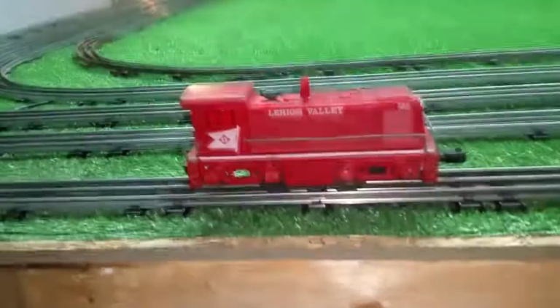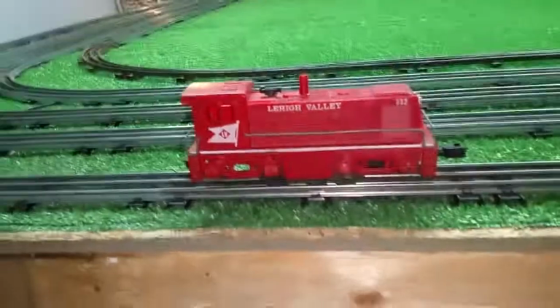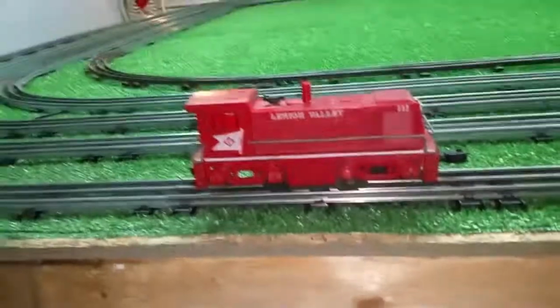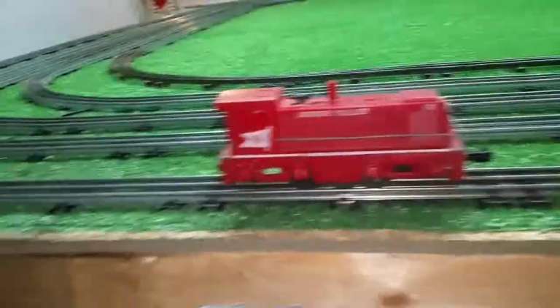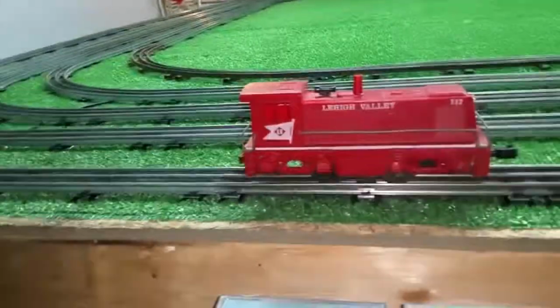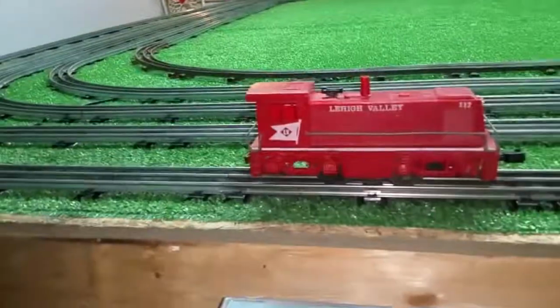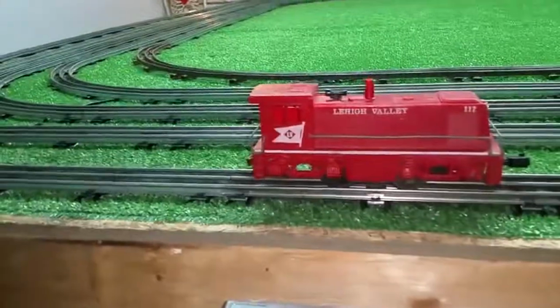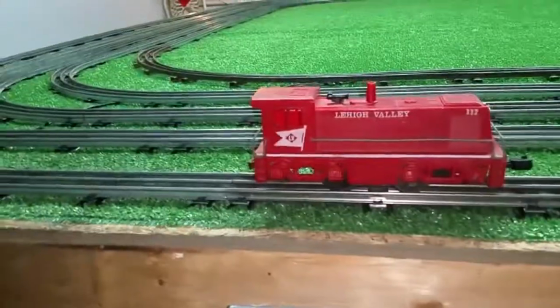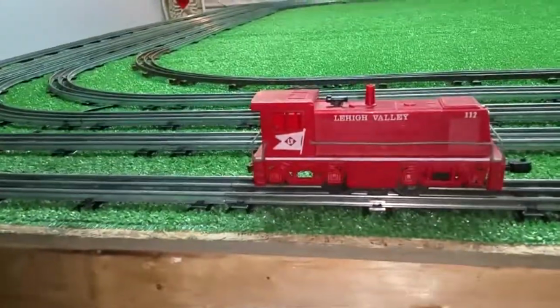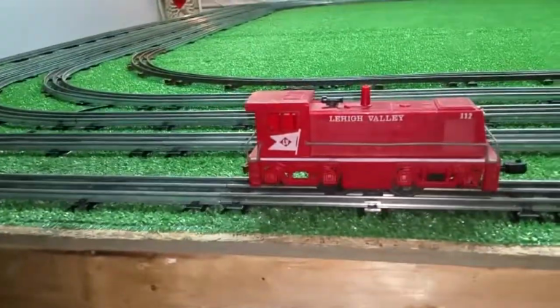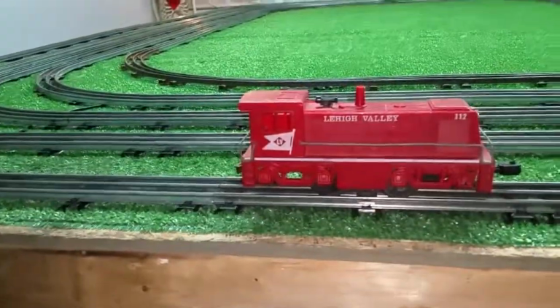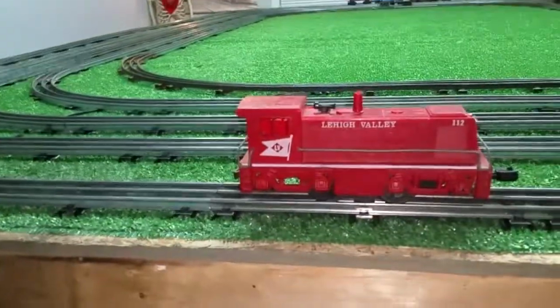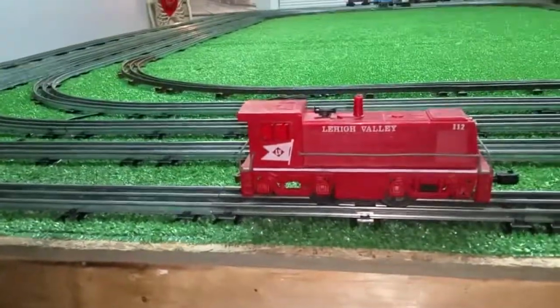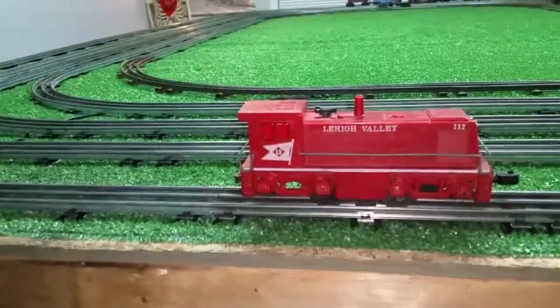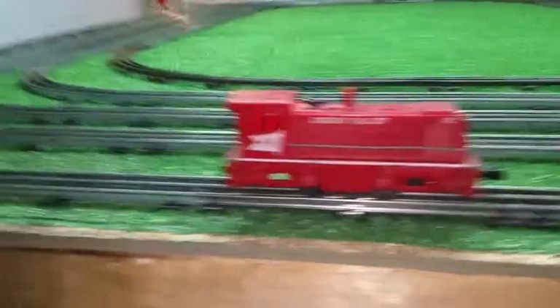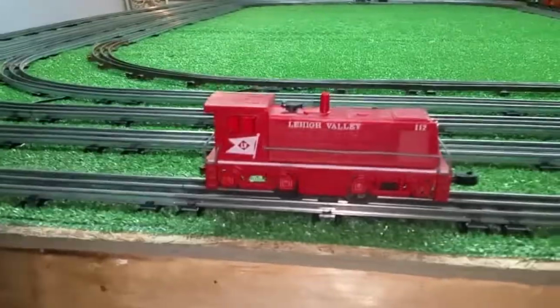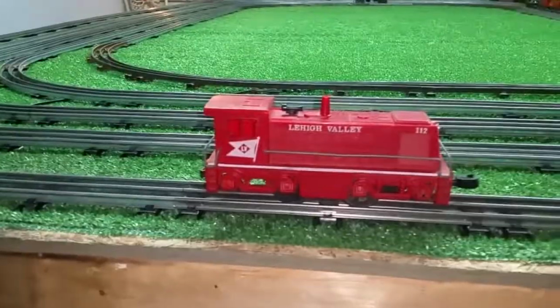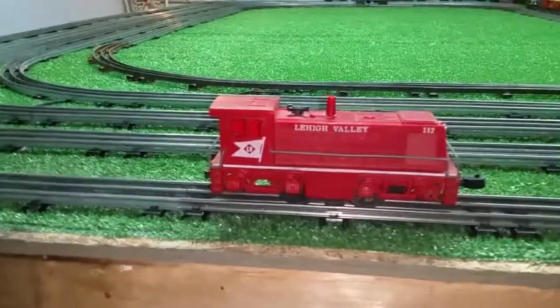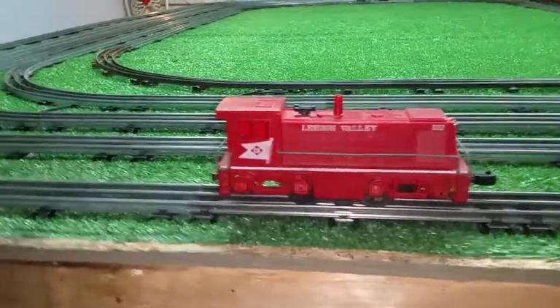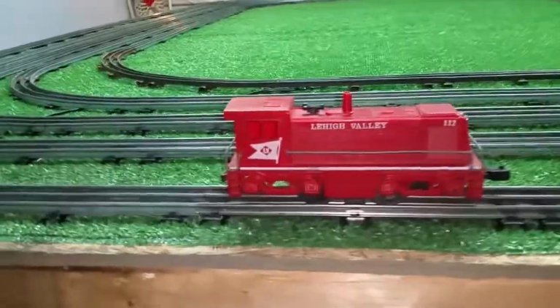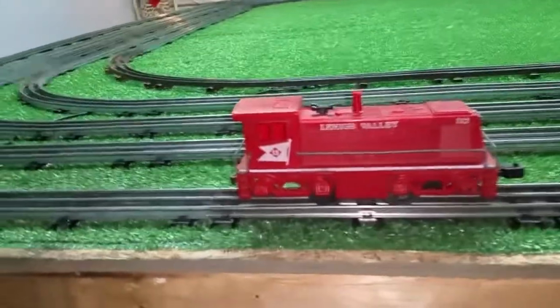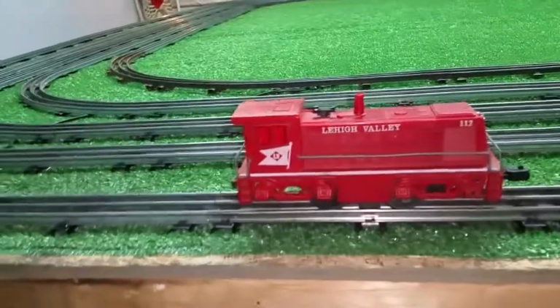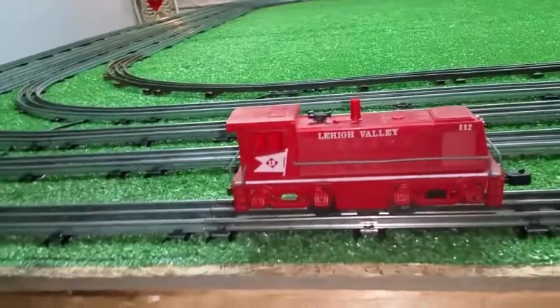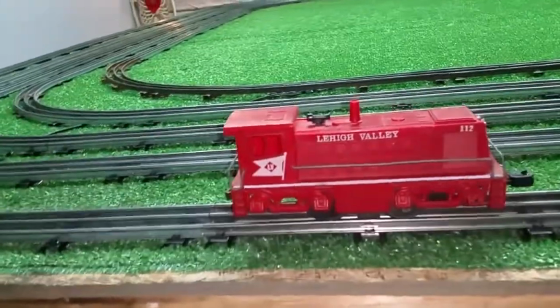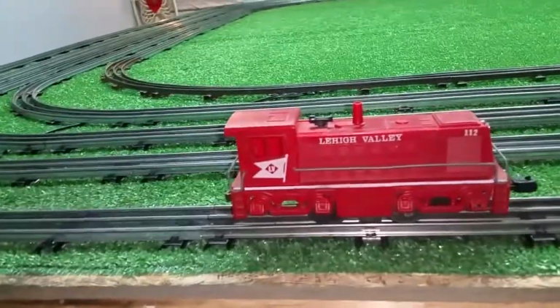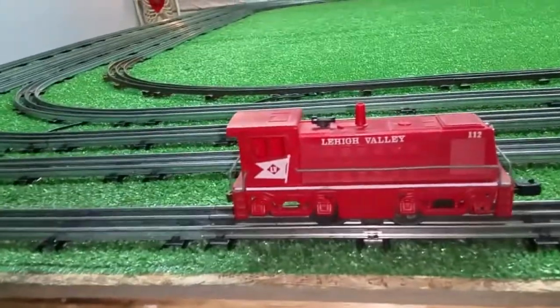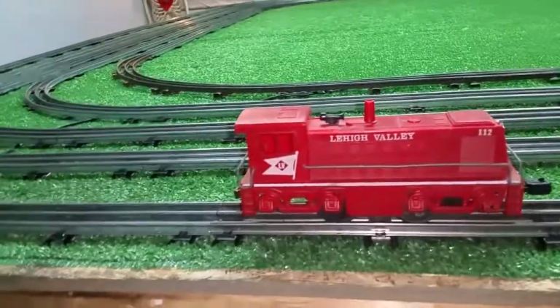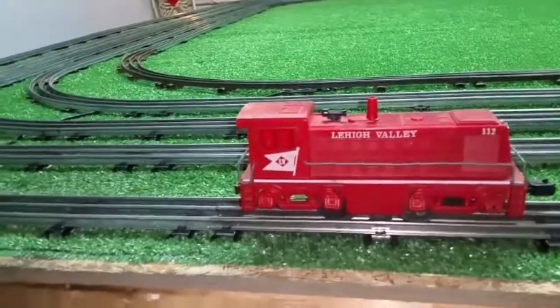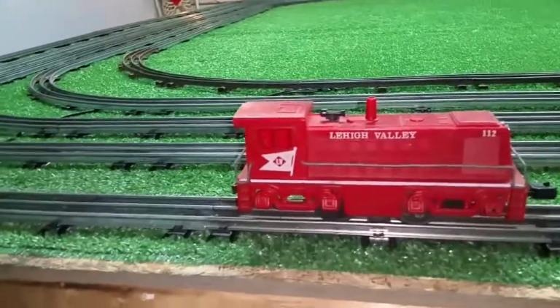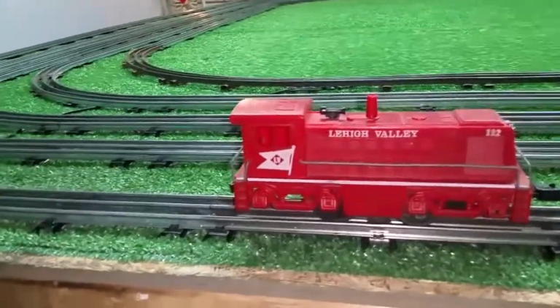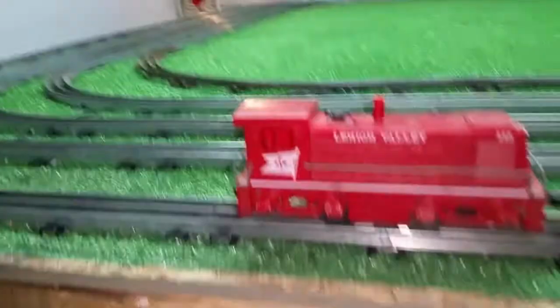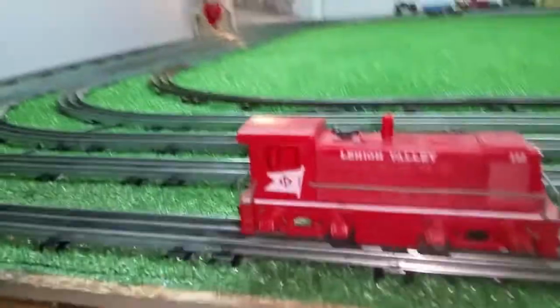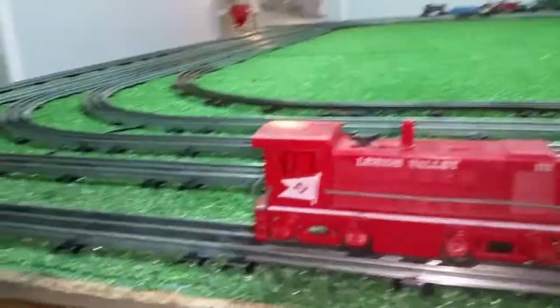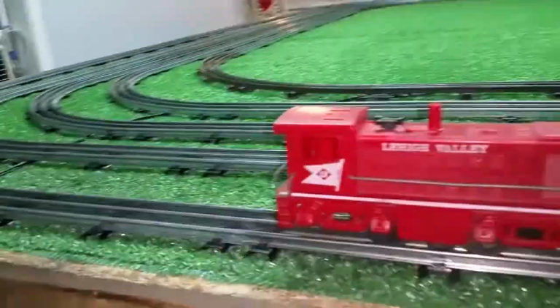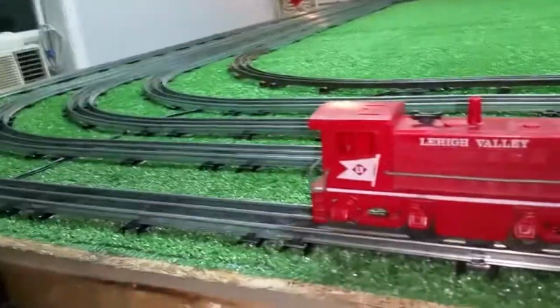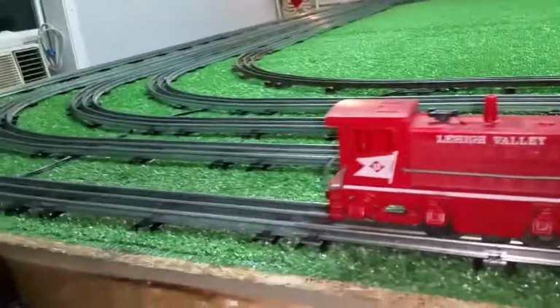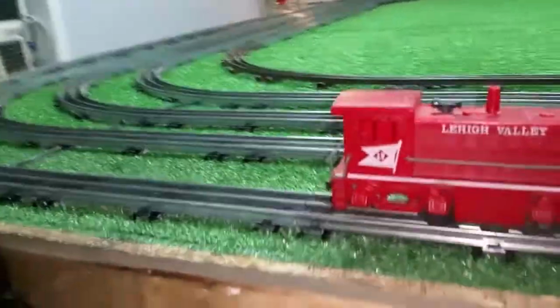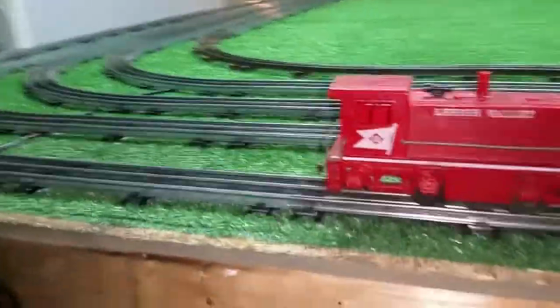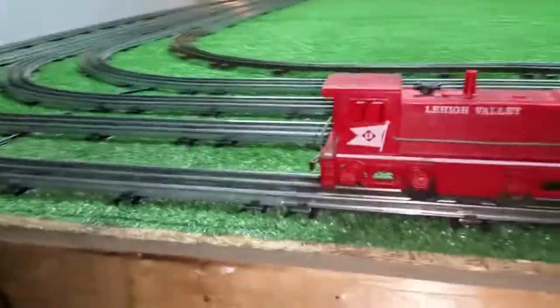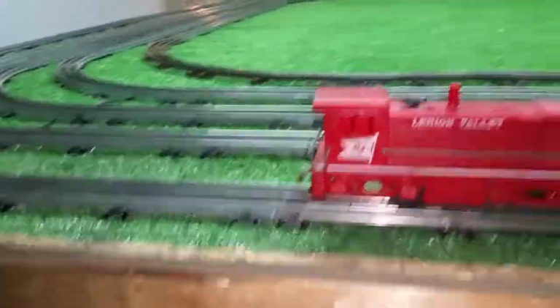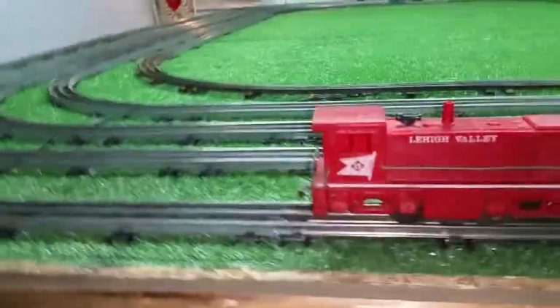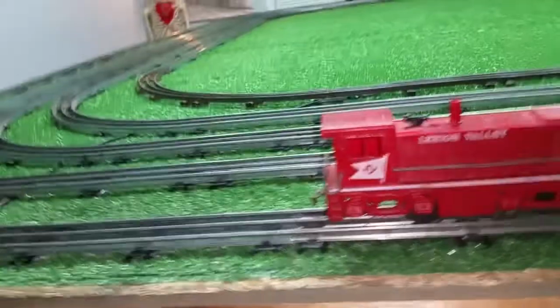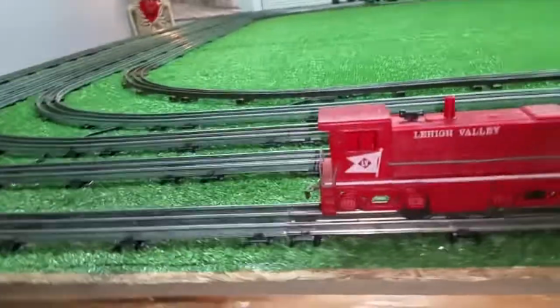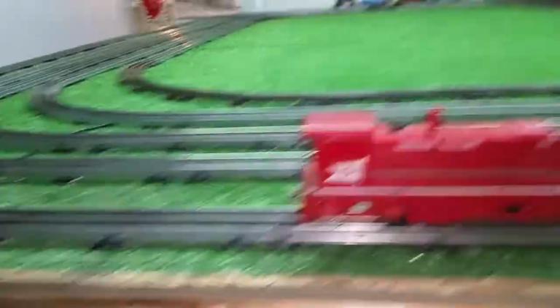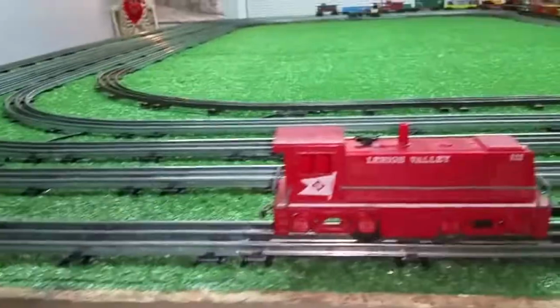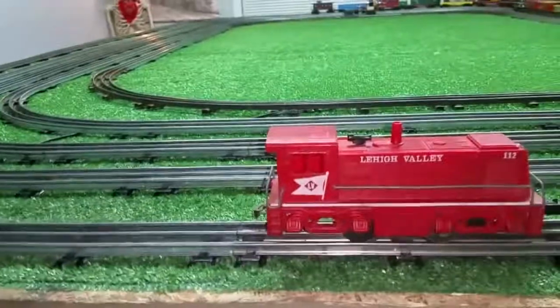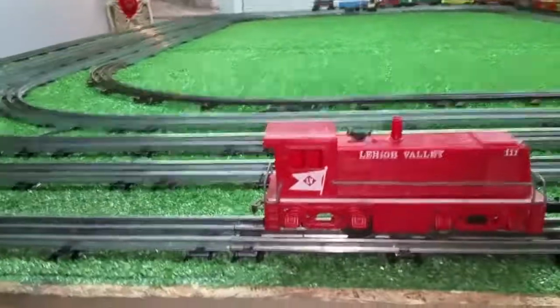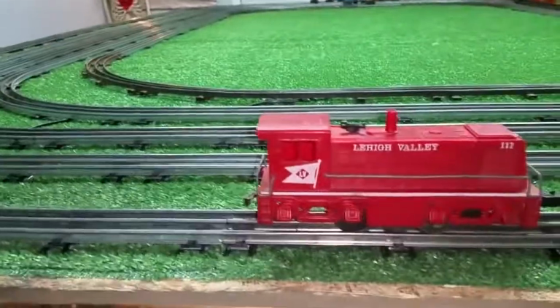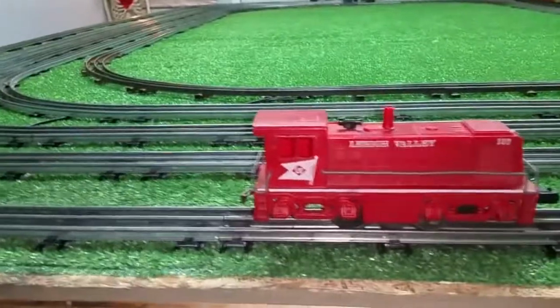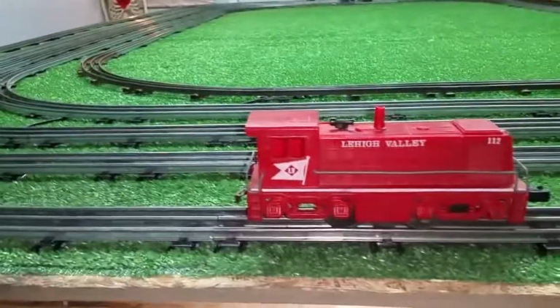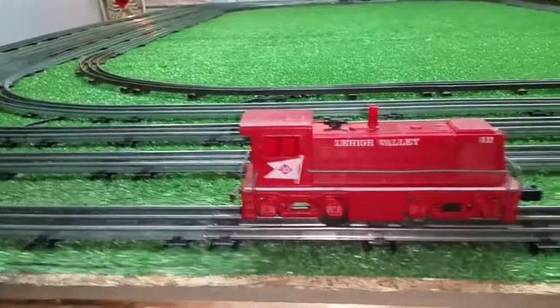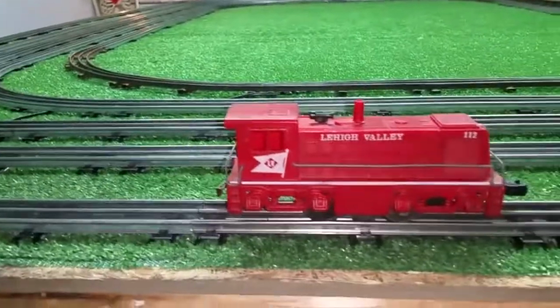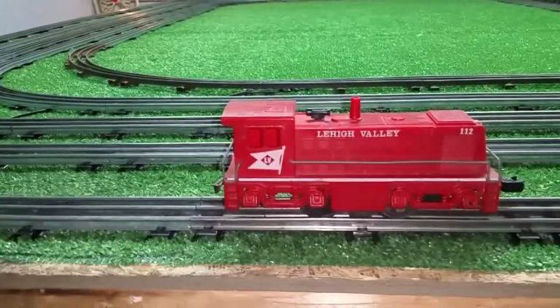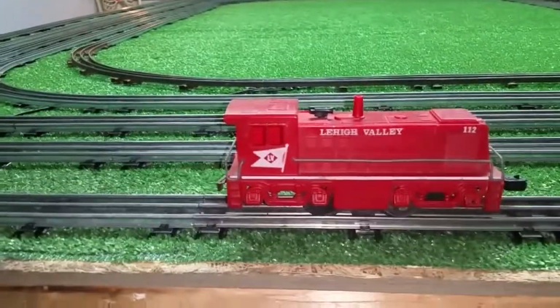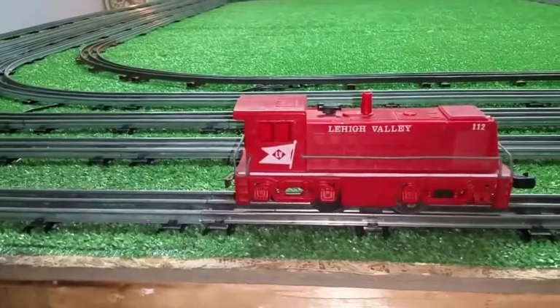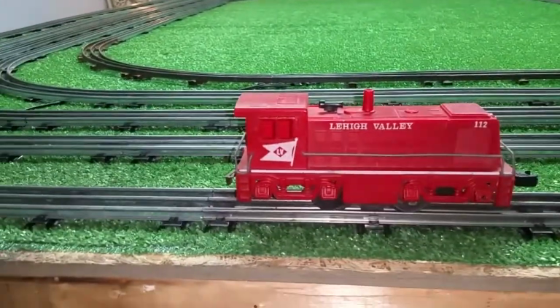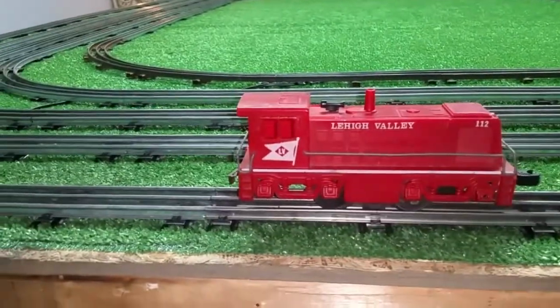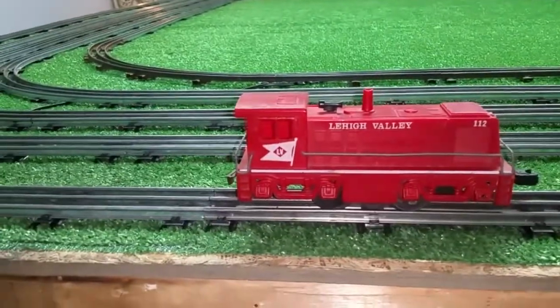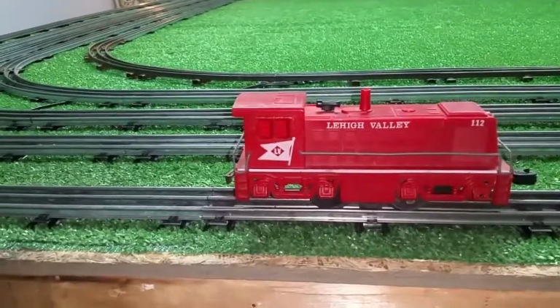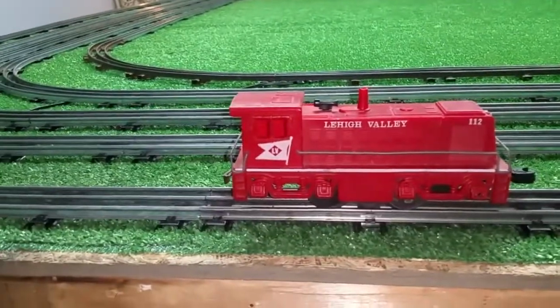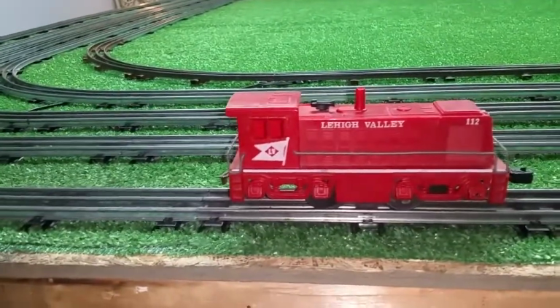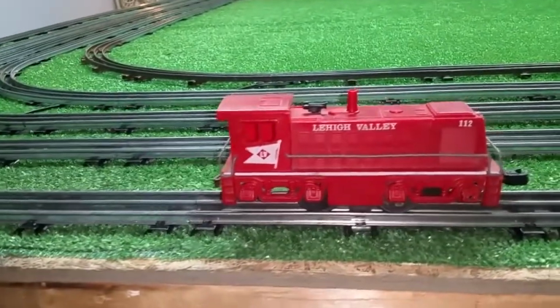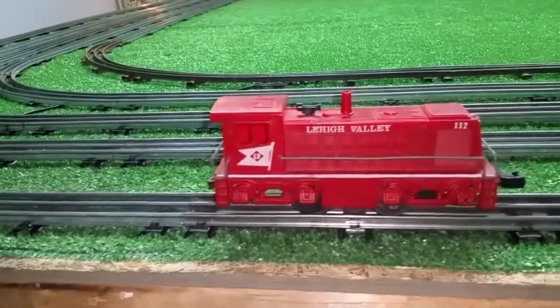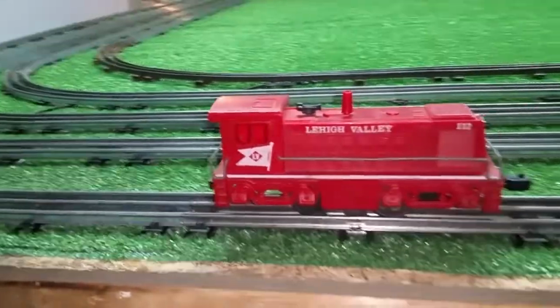Greetings, Benjamin J. from Ben's Trains with another in the series. A follow-up on that Marks Lehigh Valley 112 switcher.